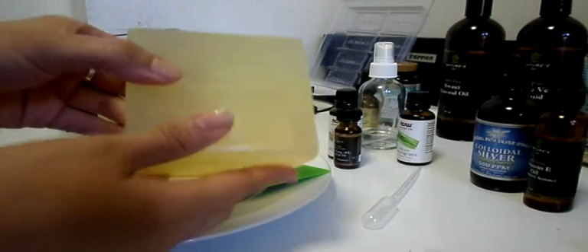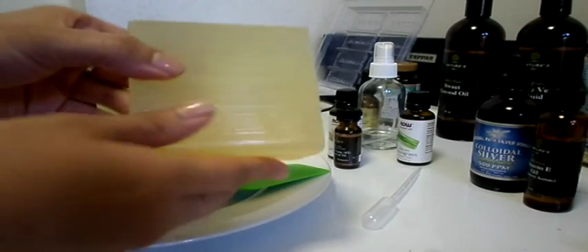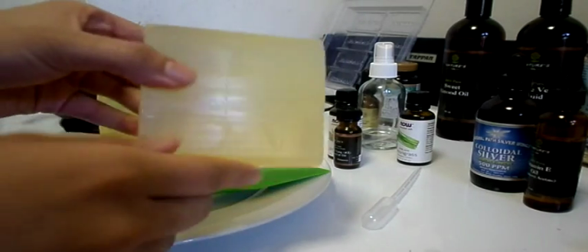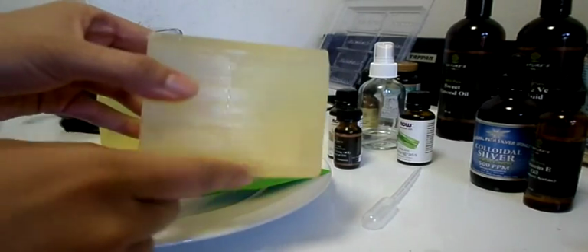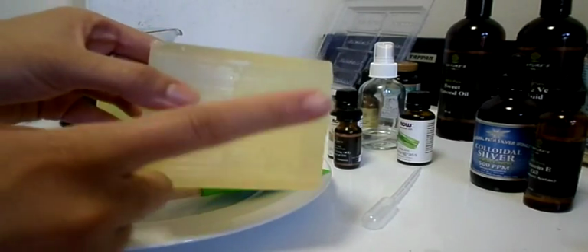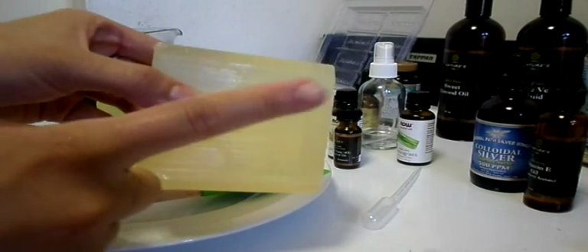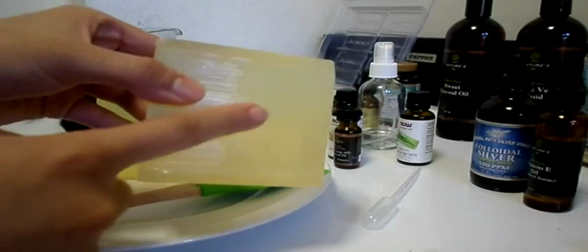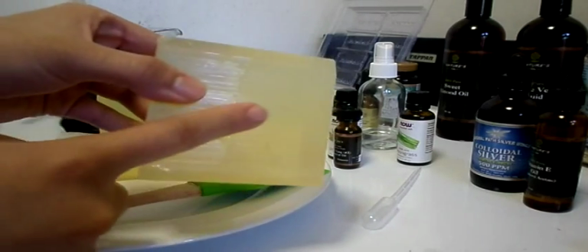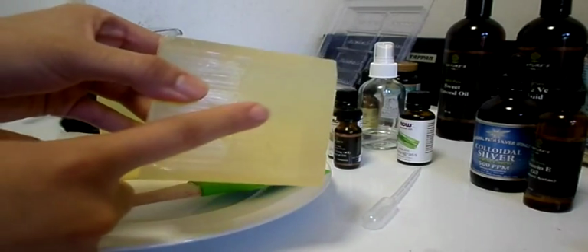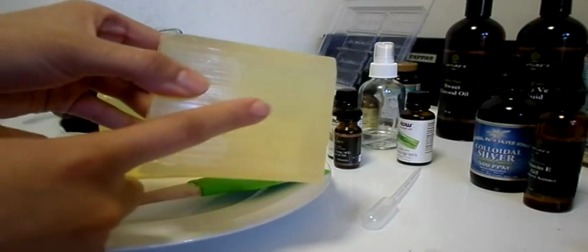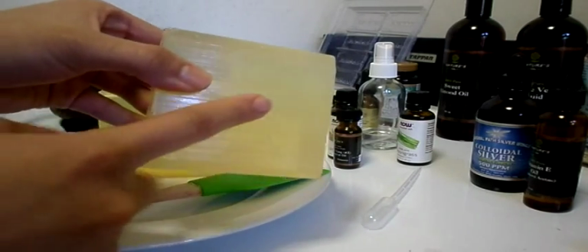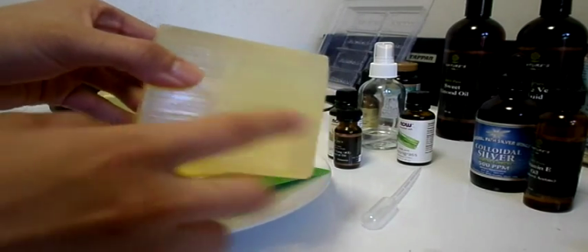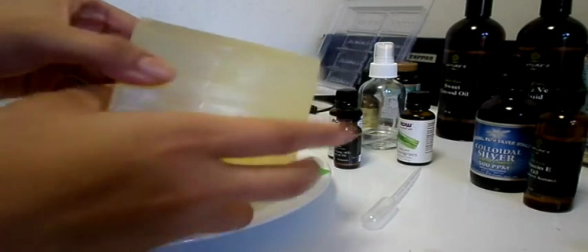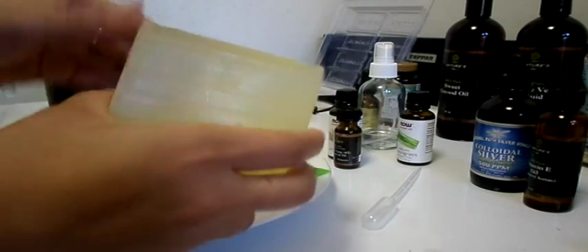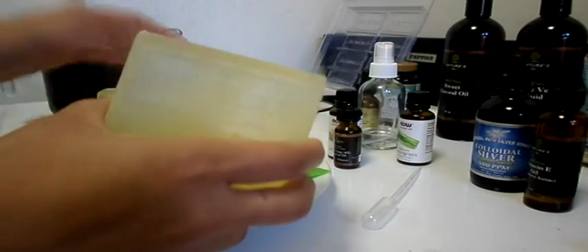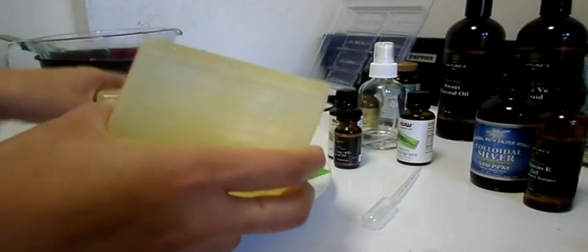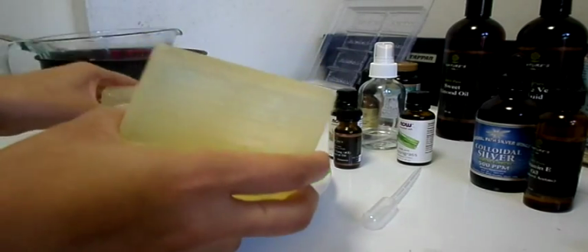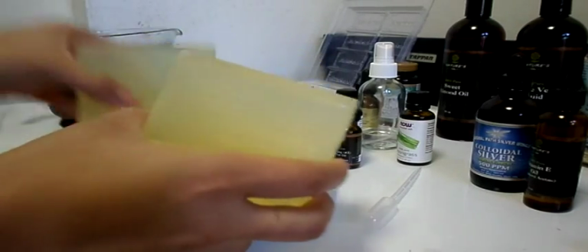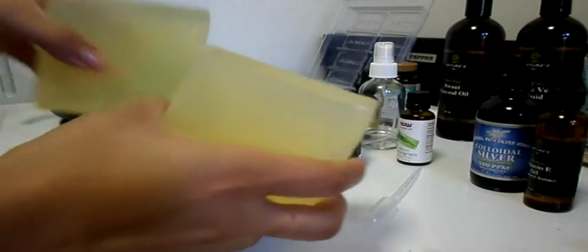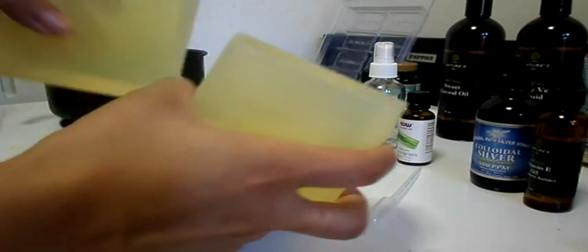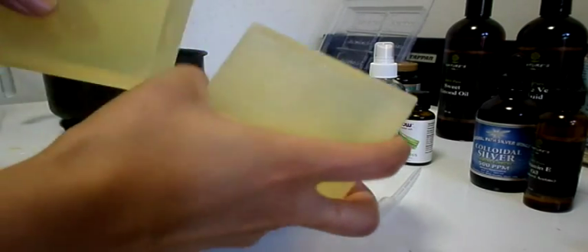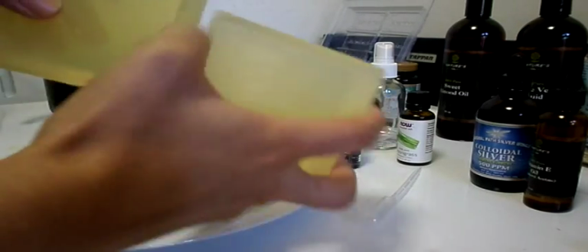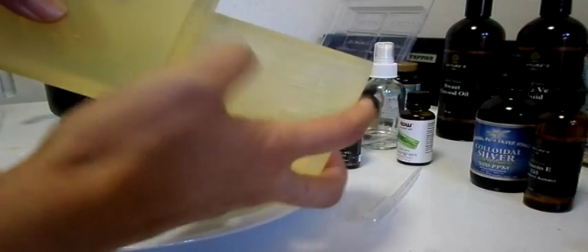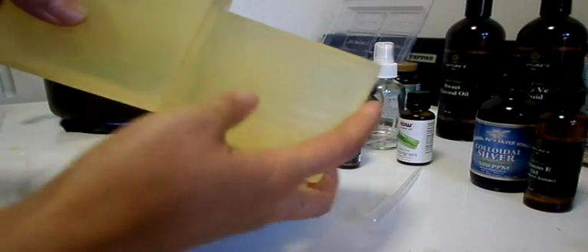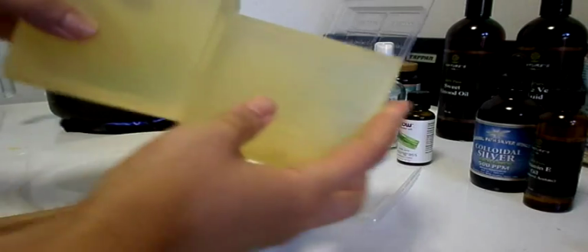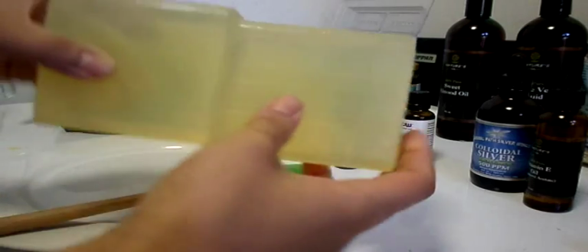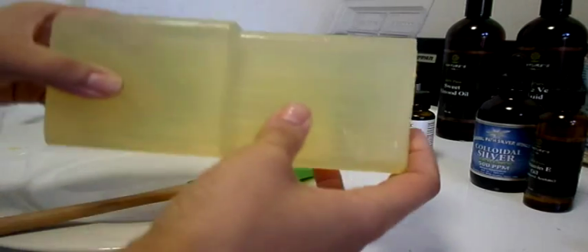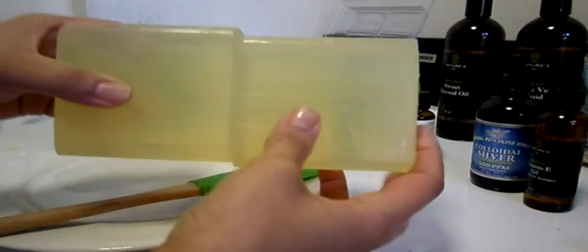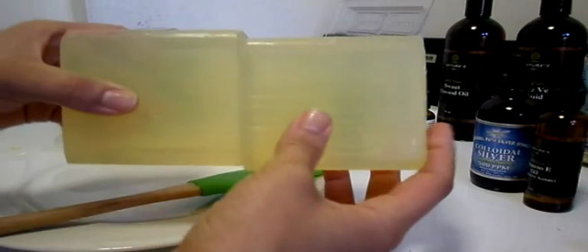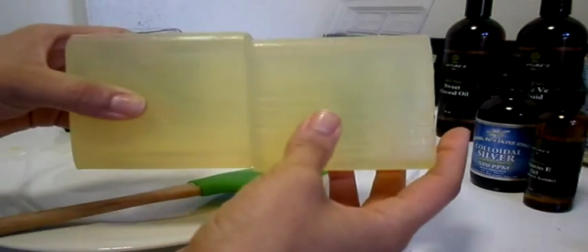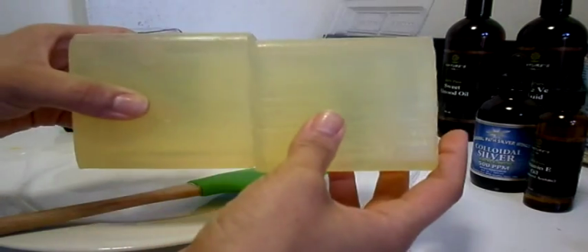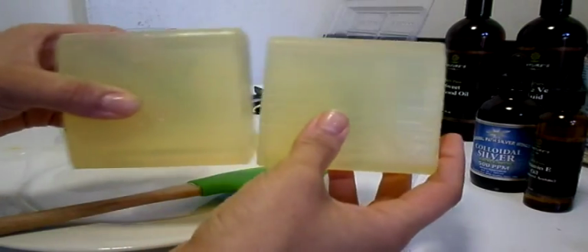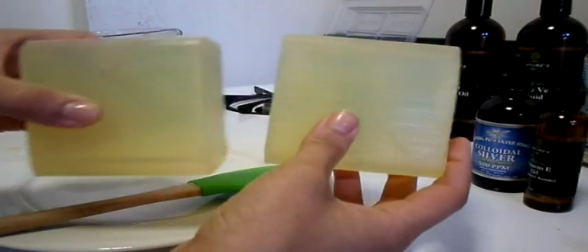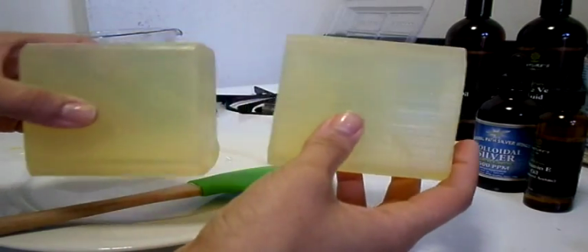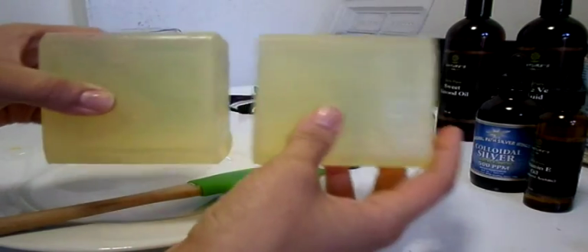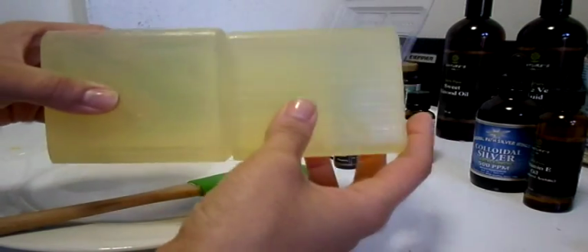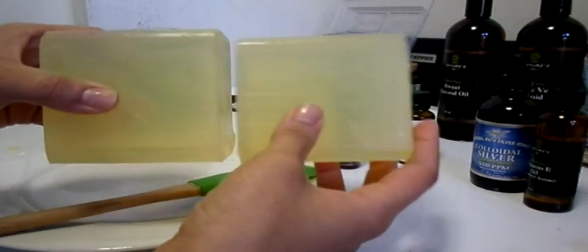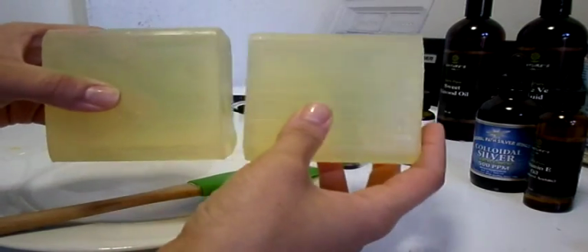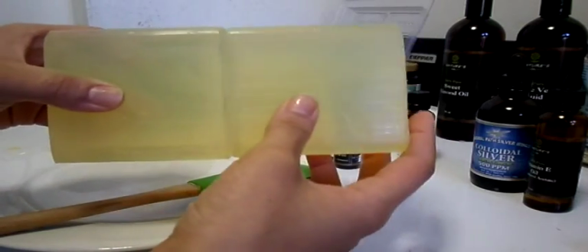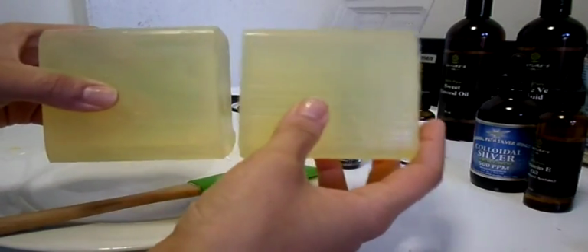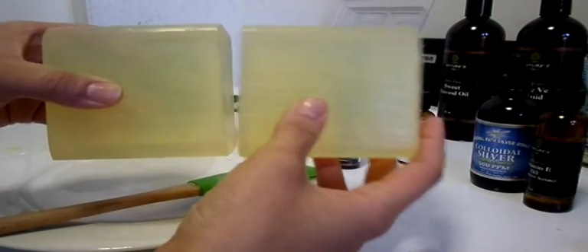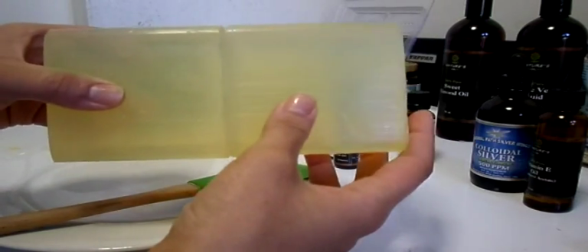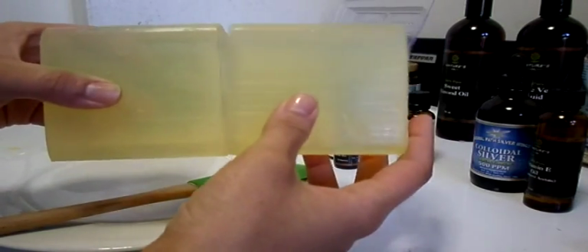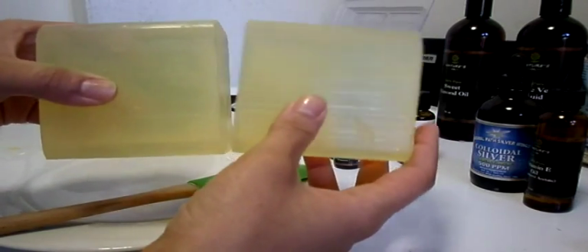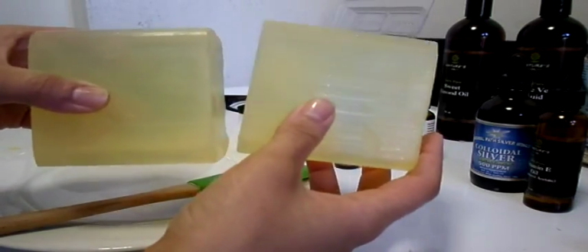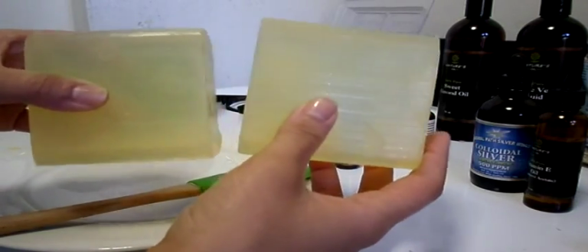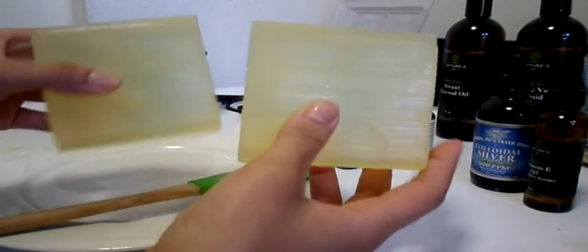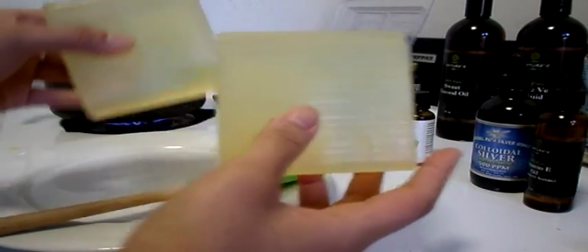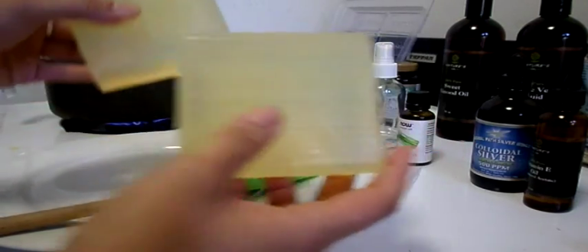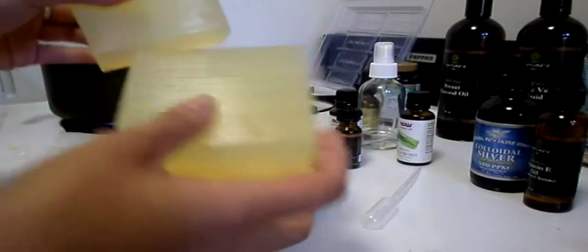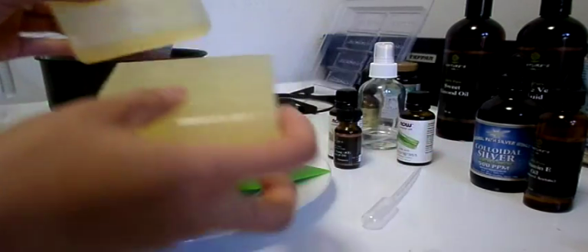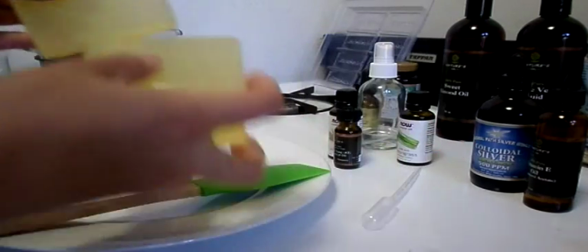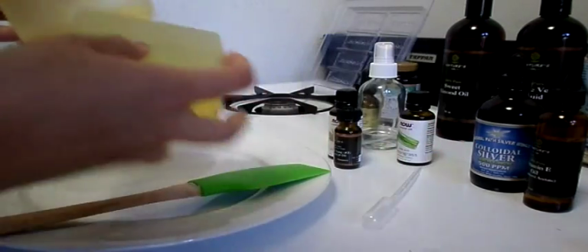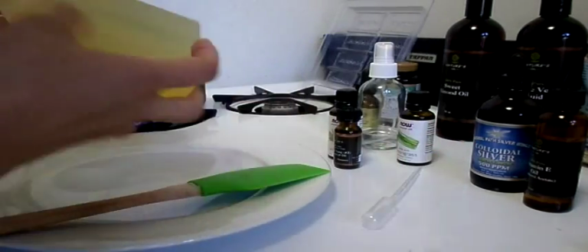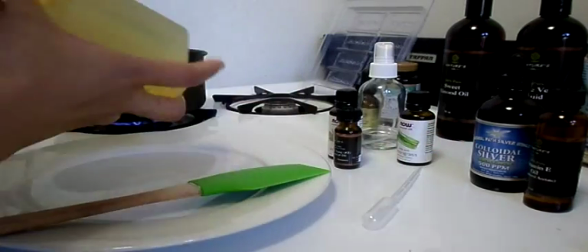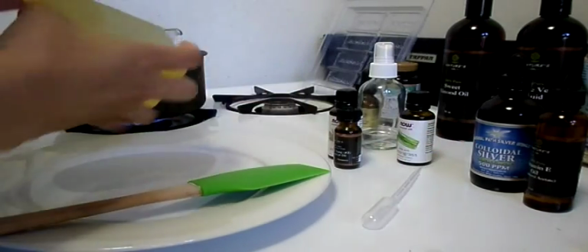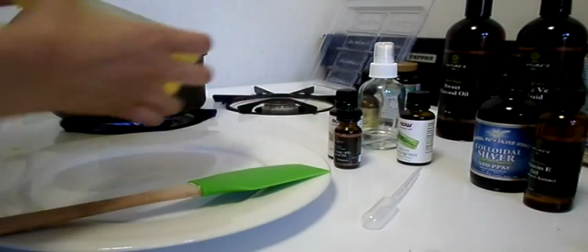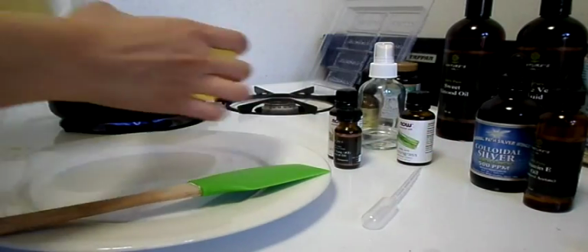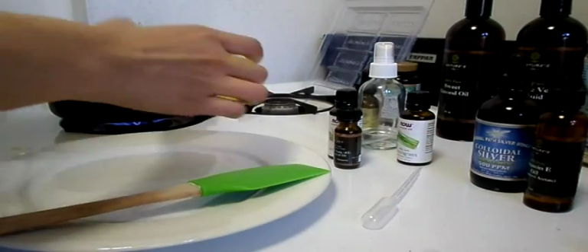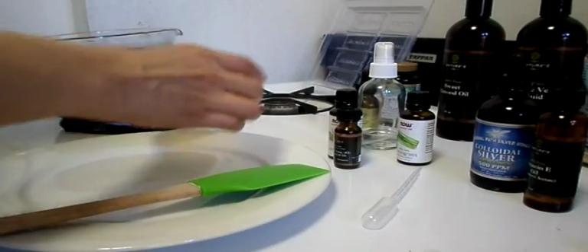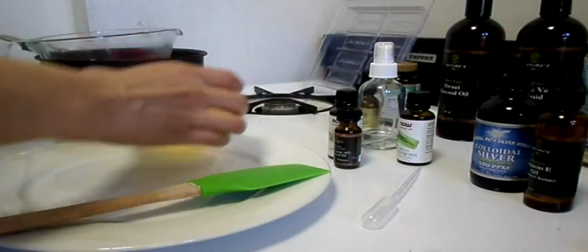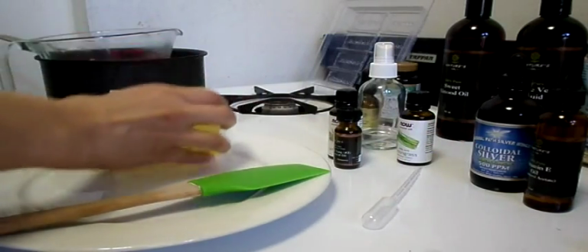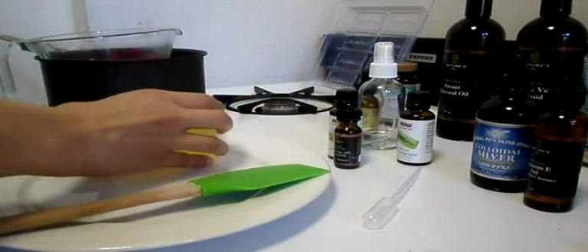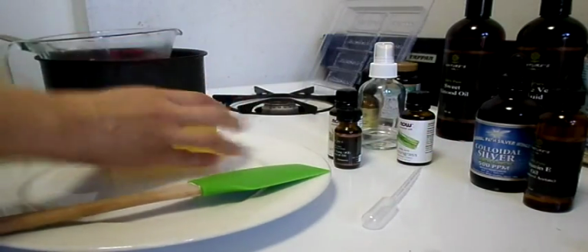First you're going to need two 1-pound blocks of soap base. I'm using a hemp oil soap base.